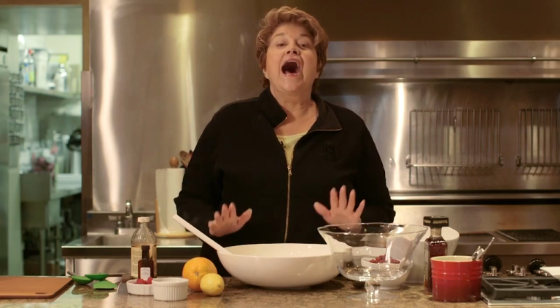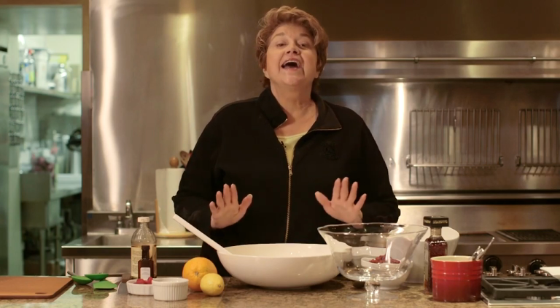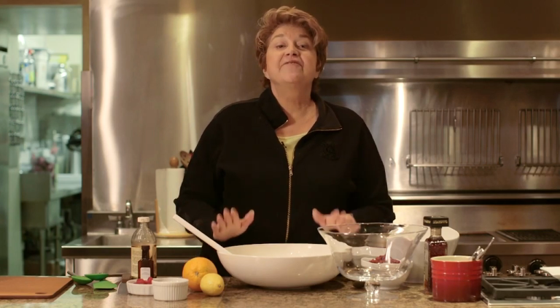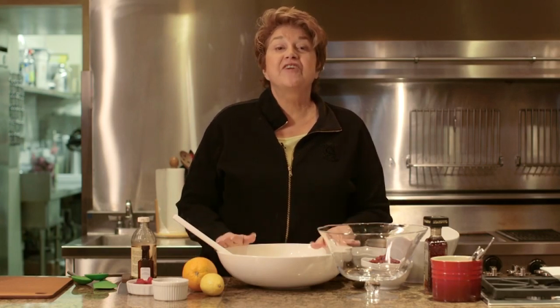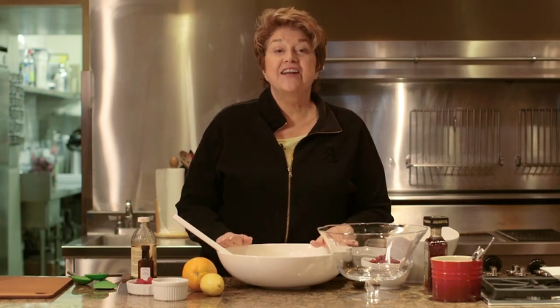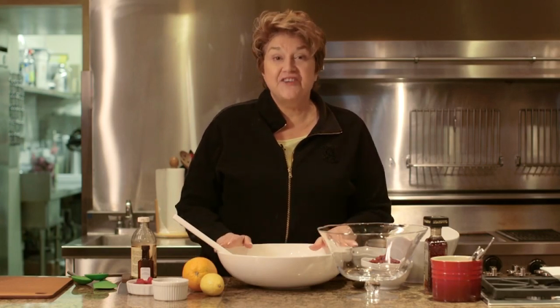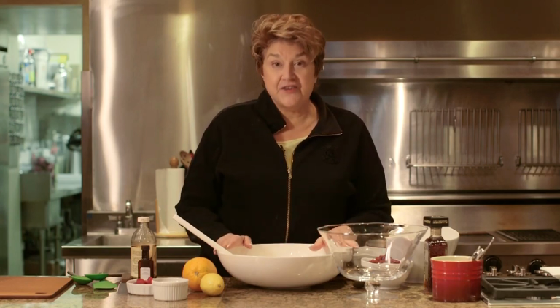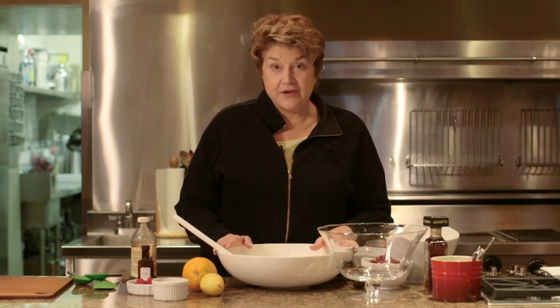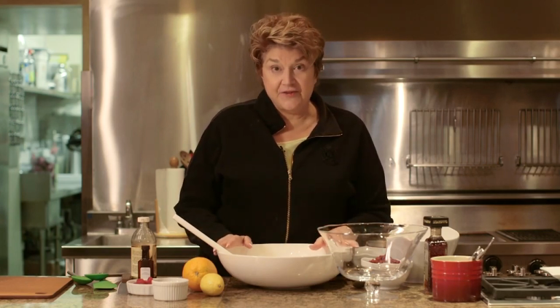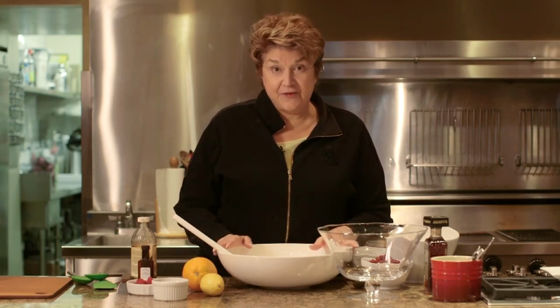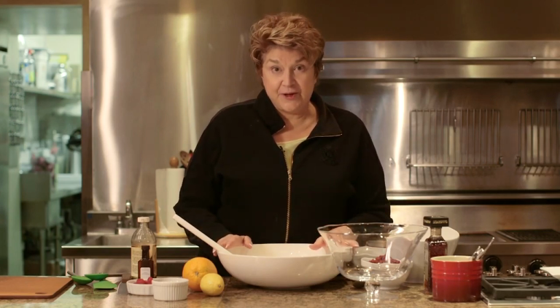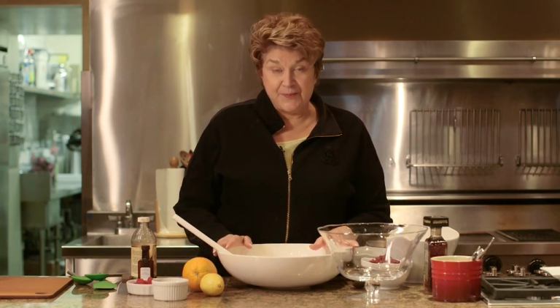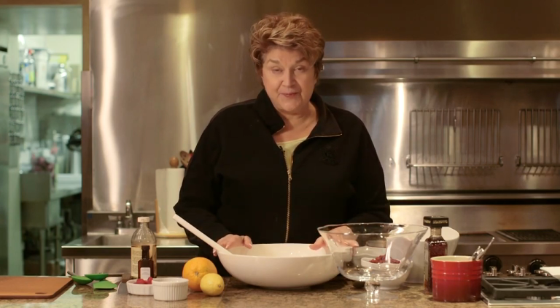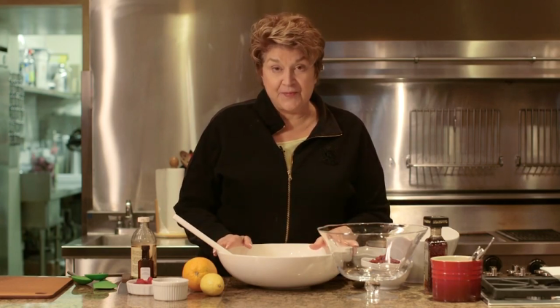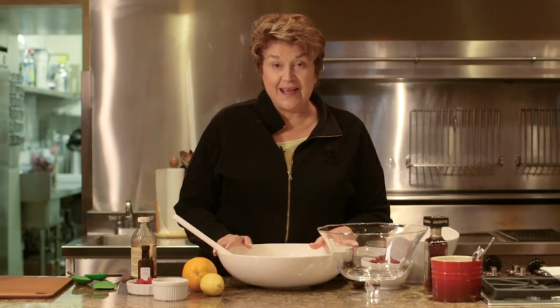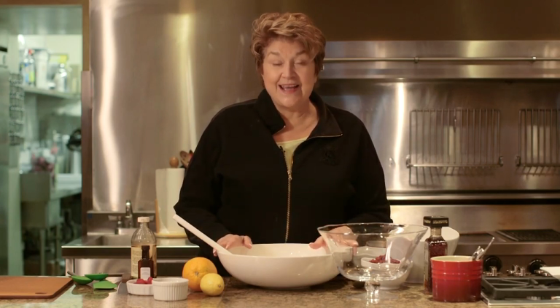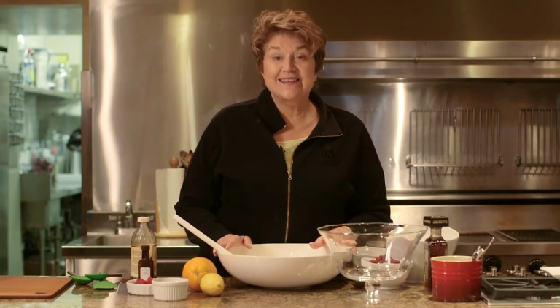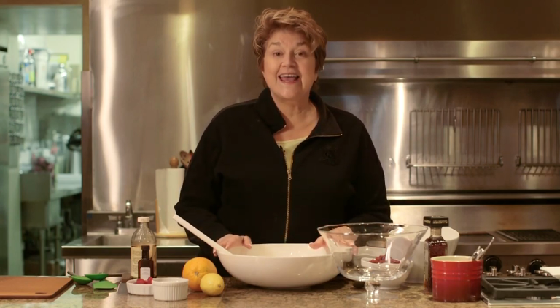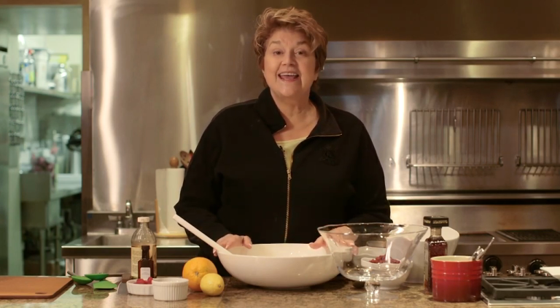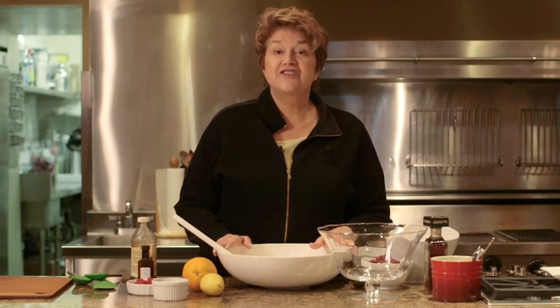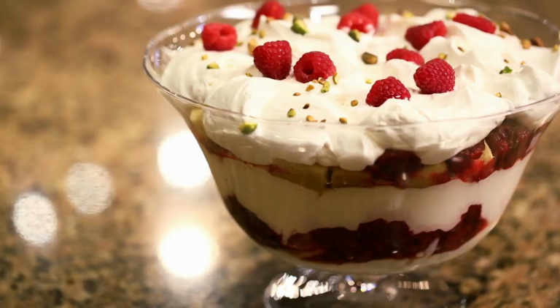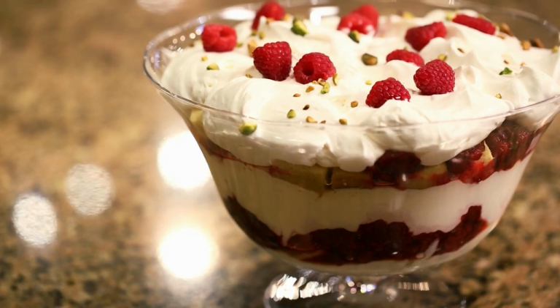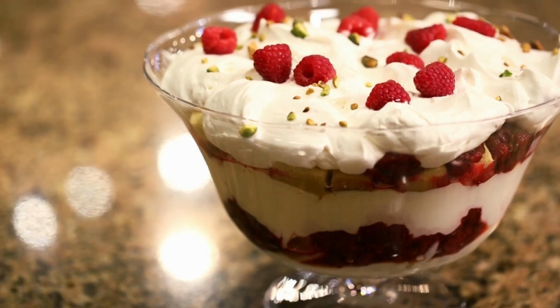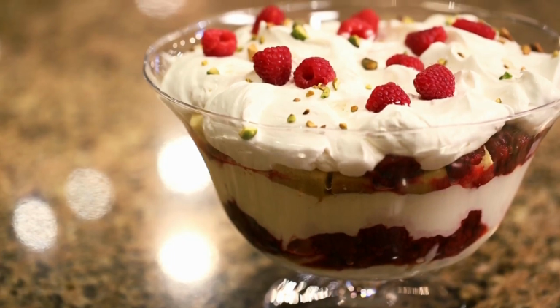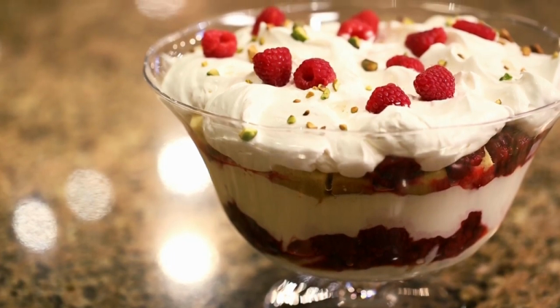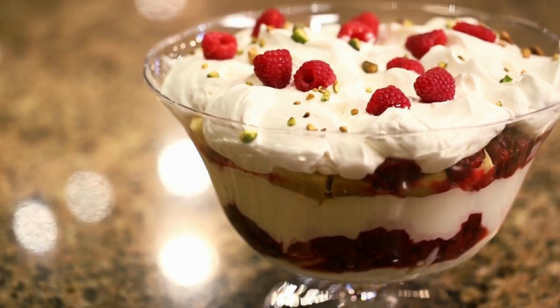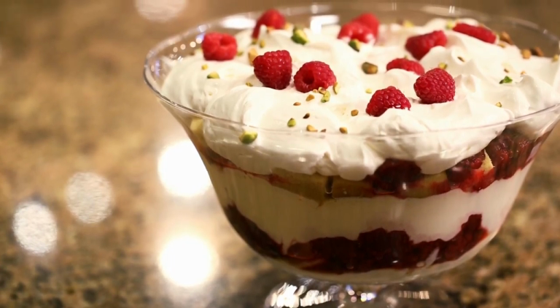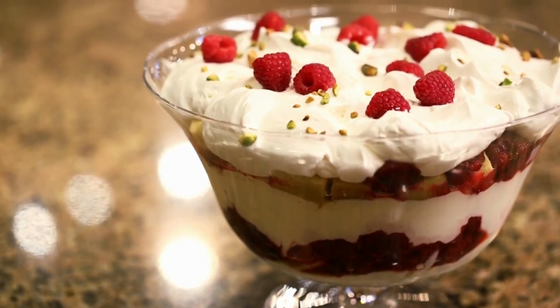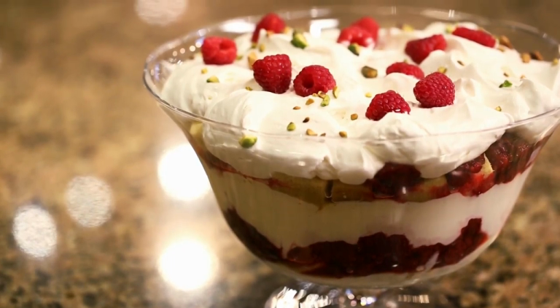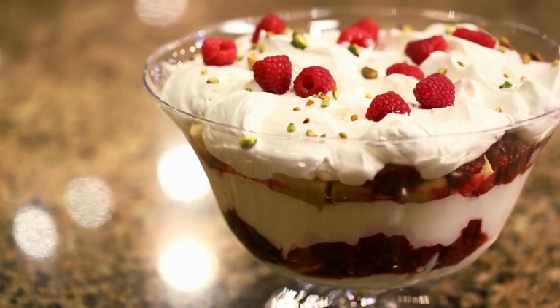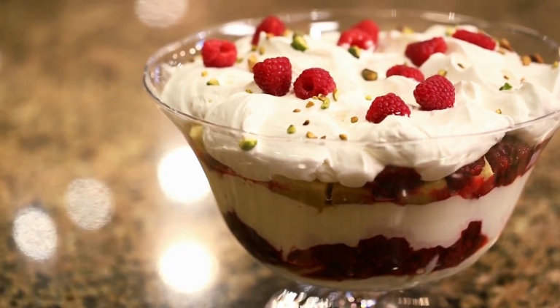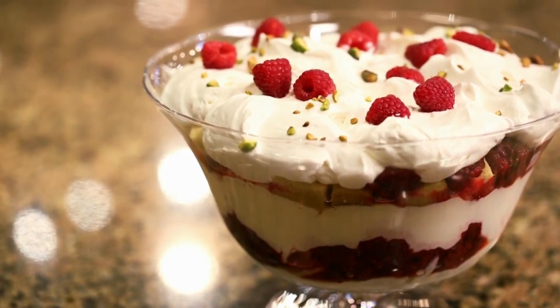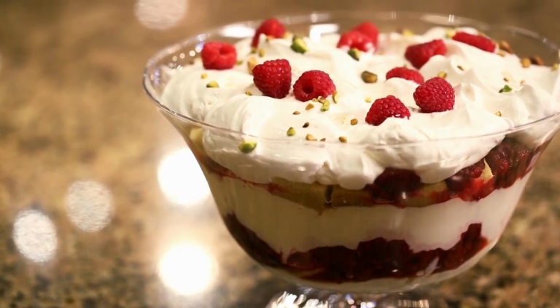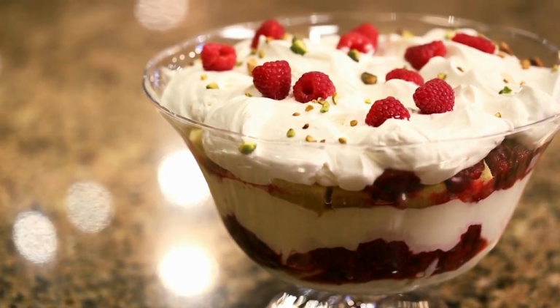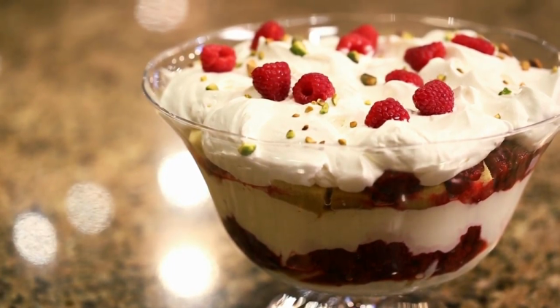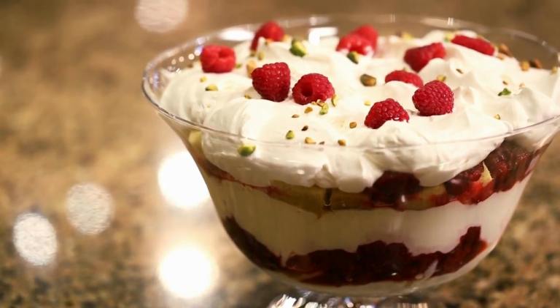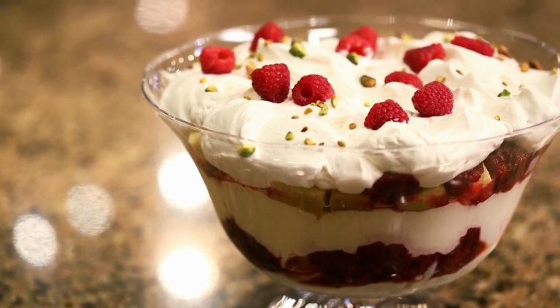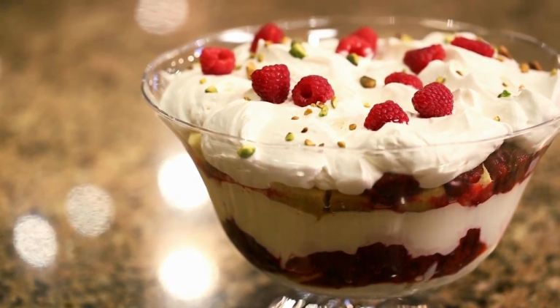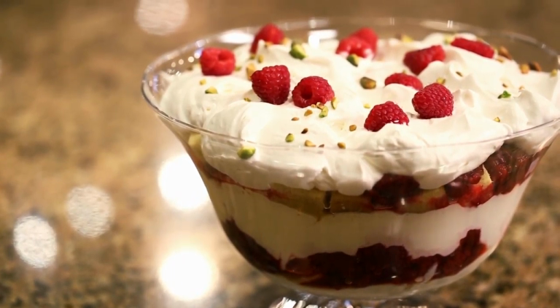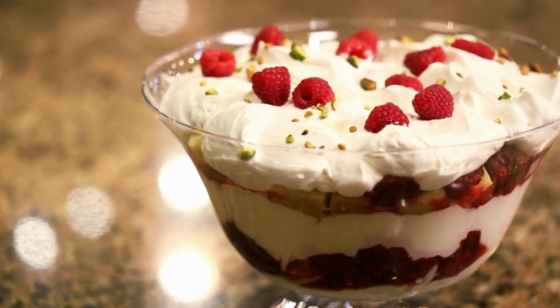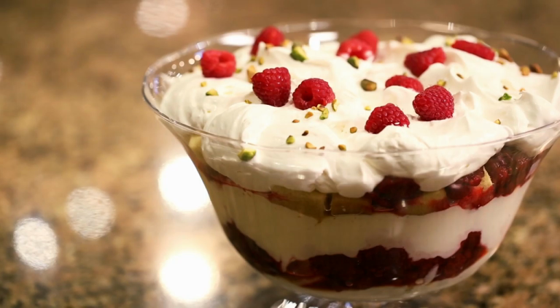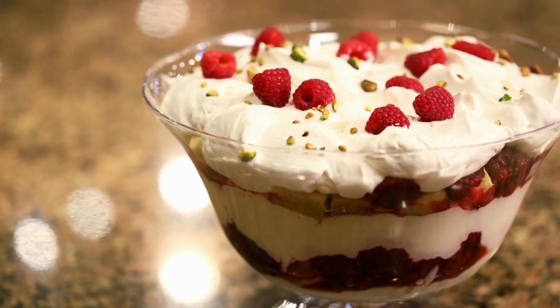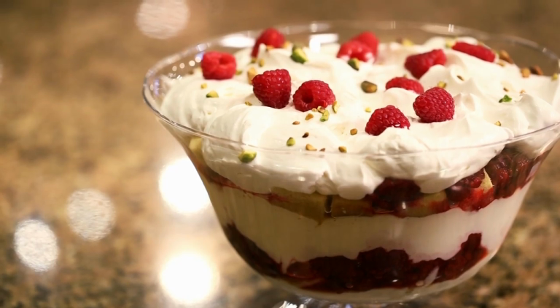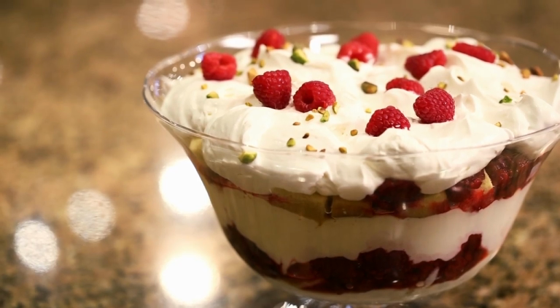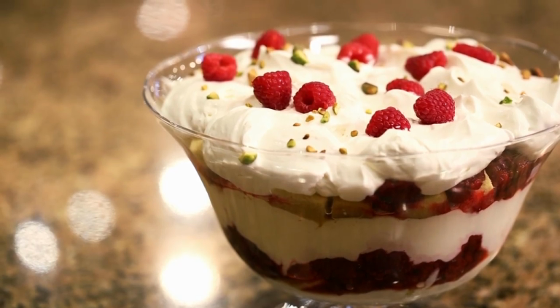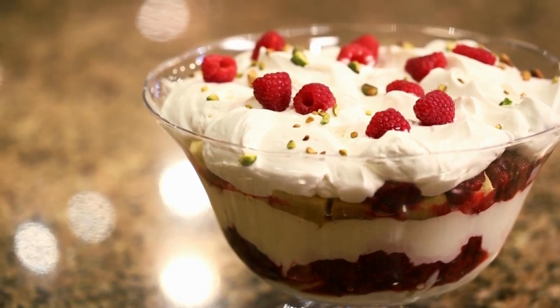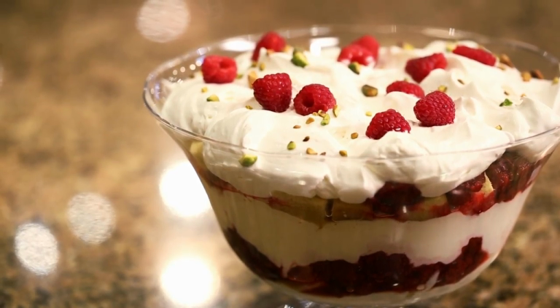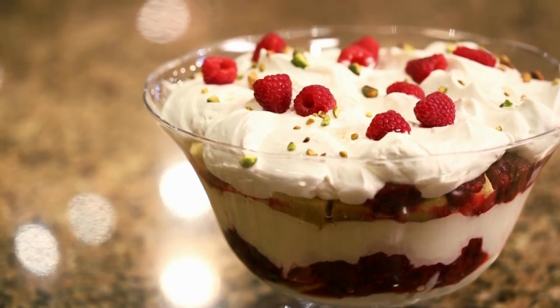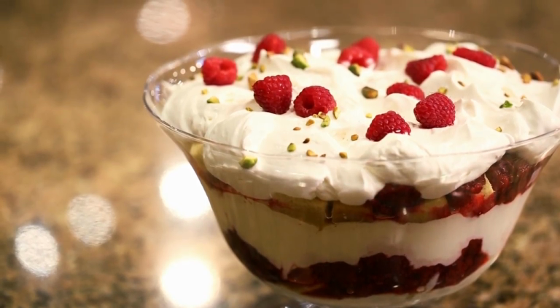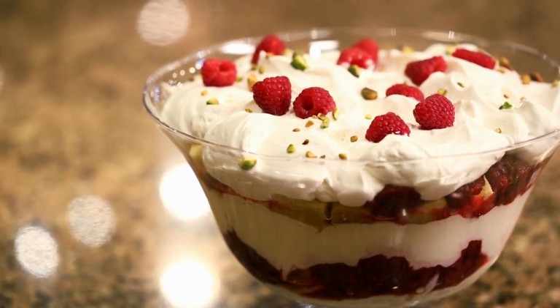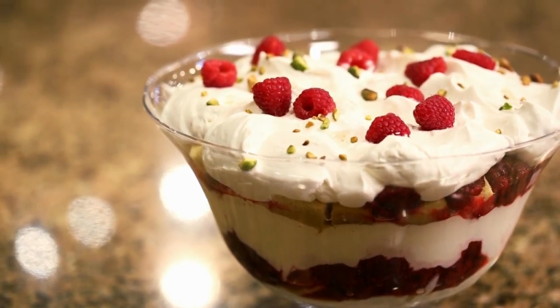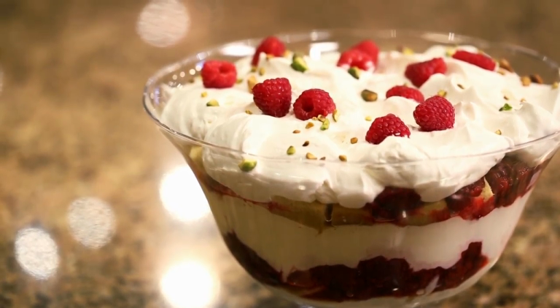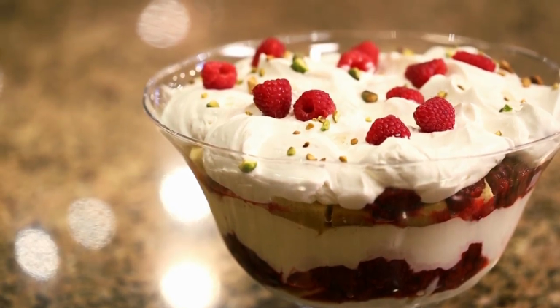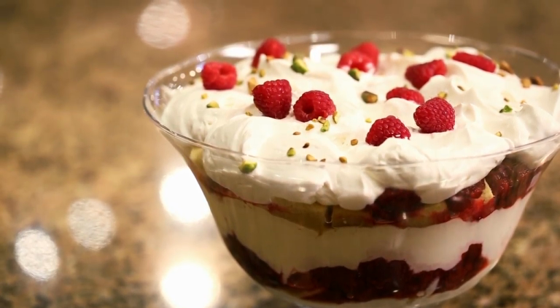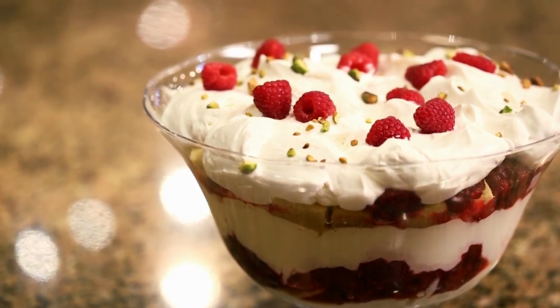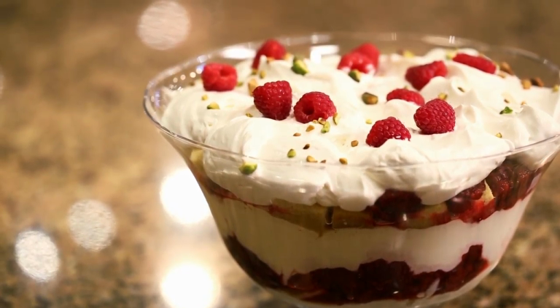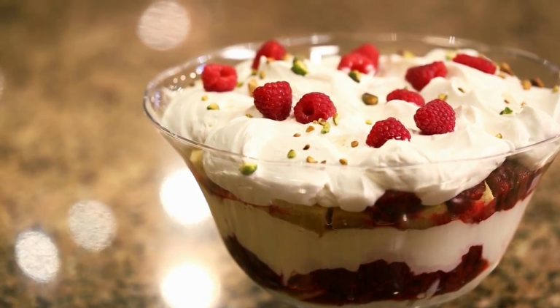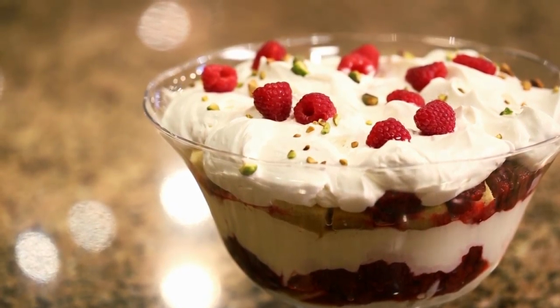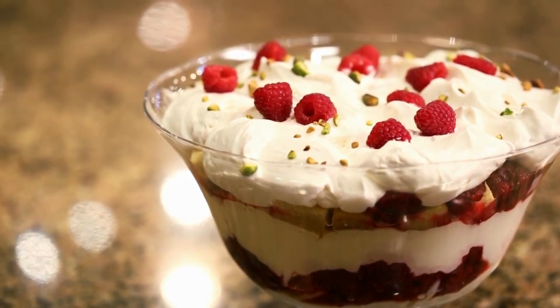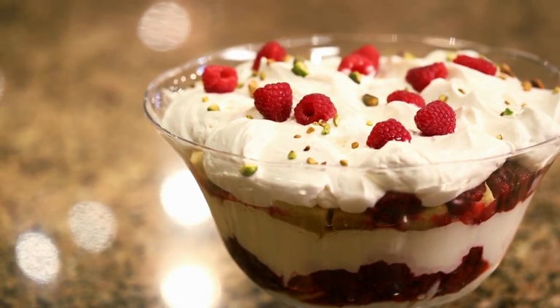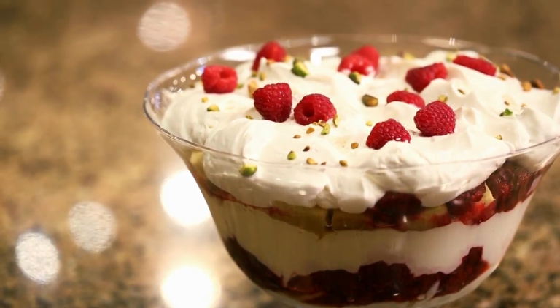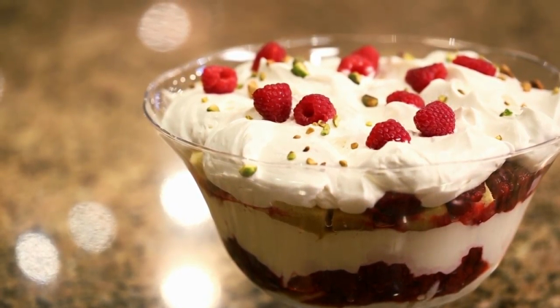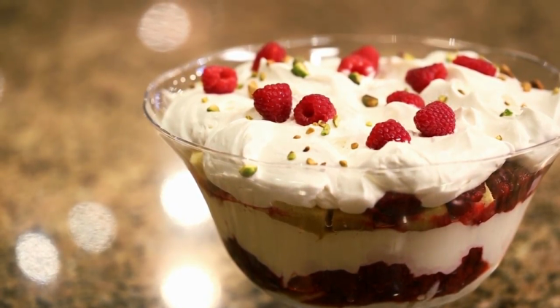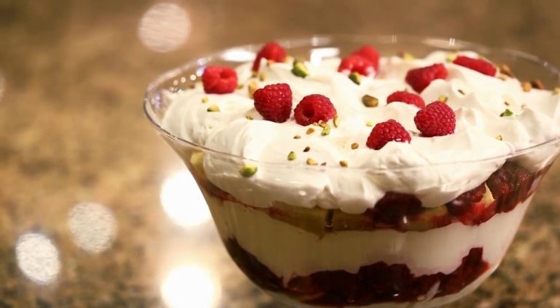I've got a dessert for you. It's a trifle and it's an improvisation. There's no recipe but you don't need a recipe.